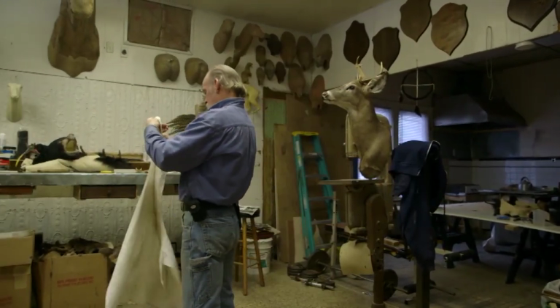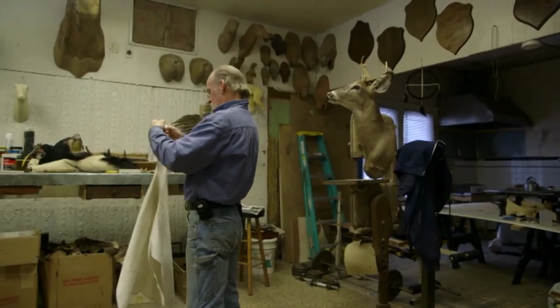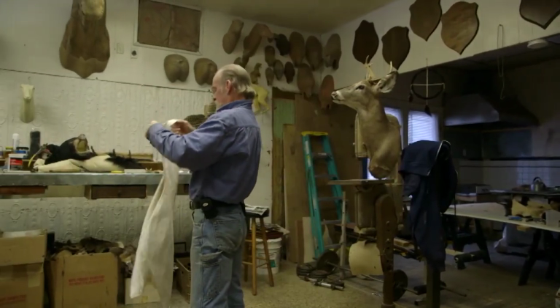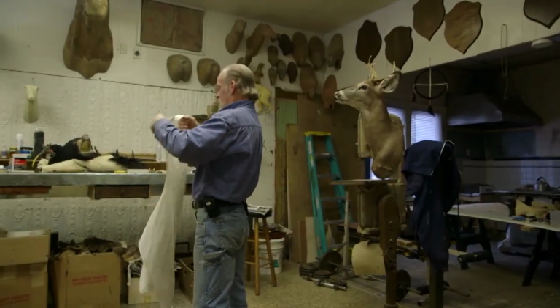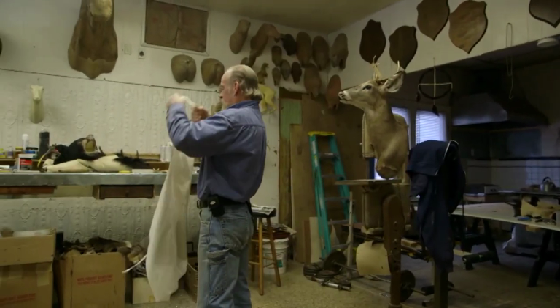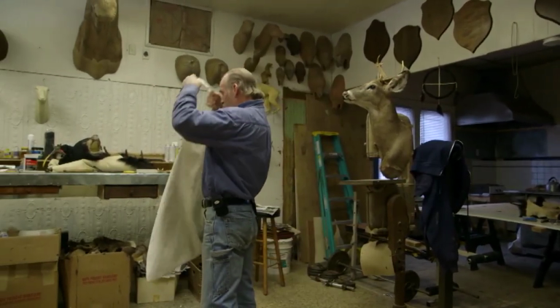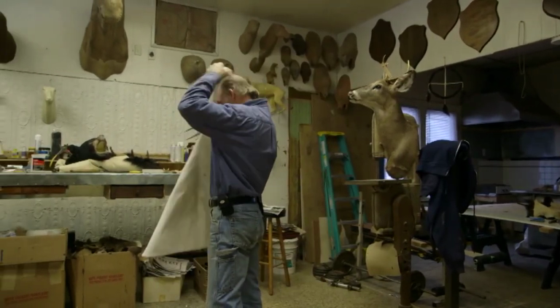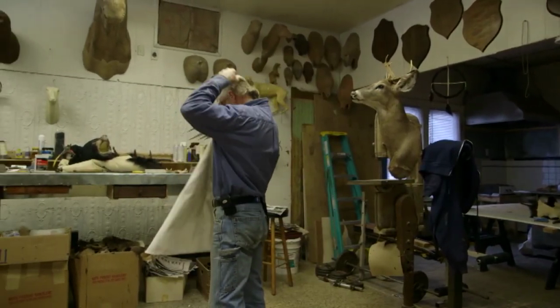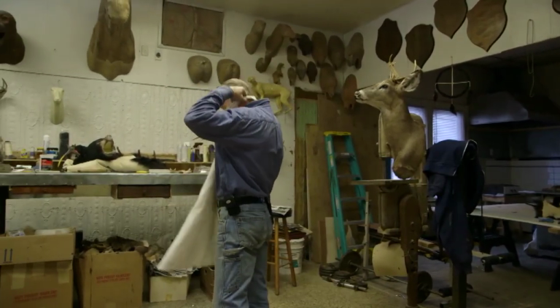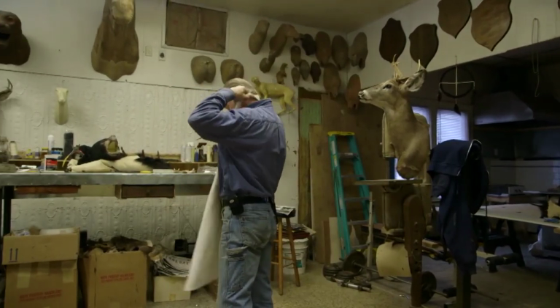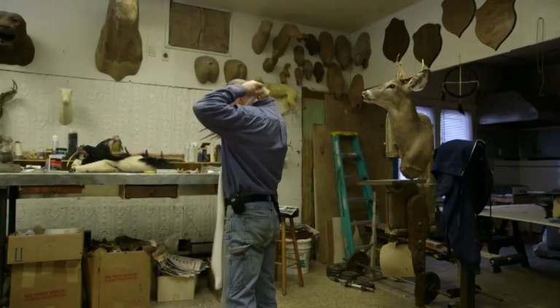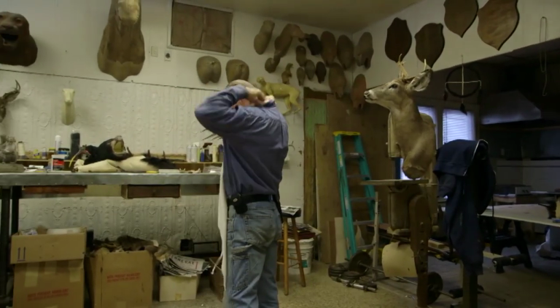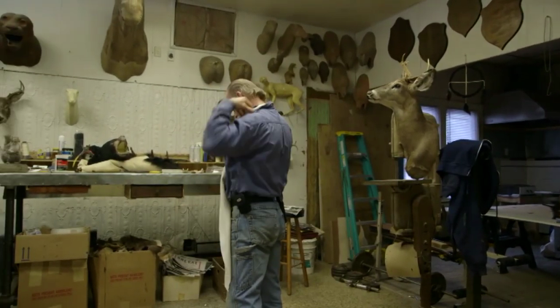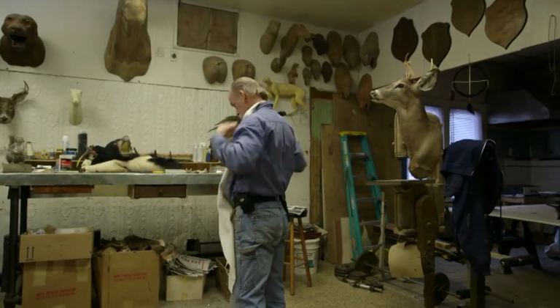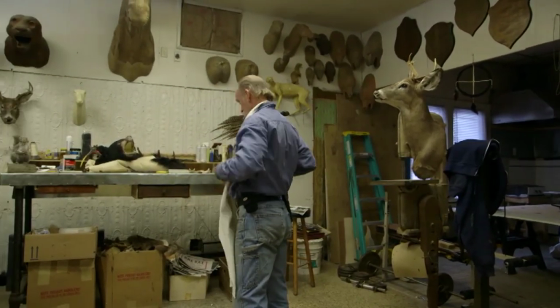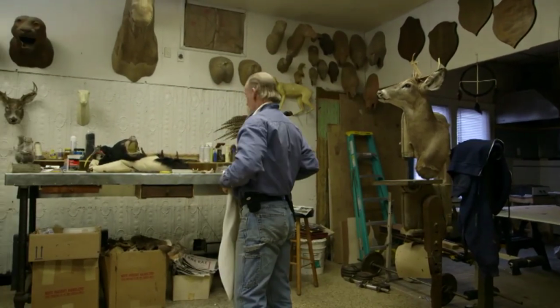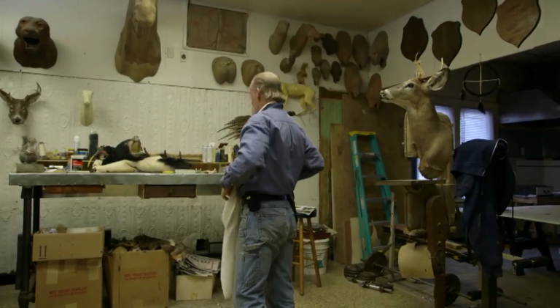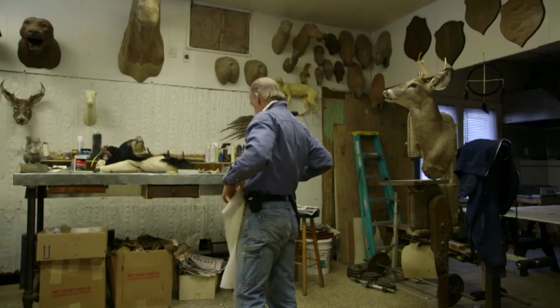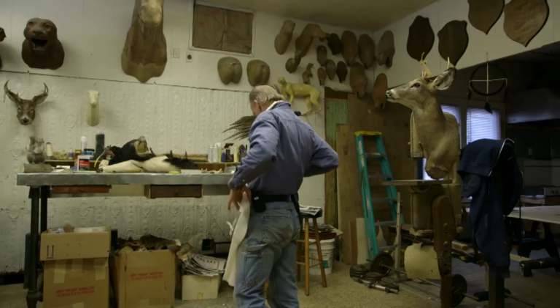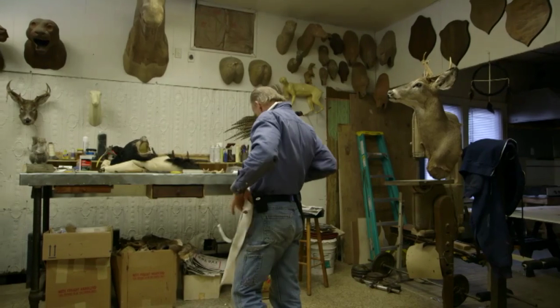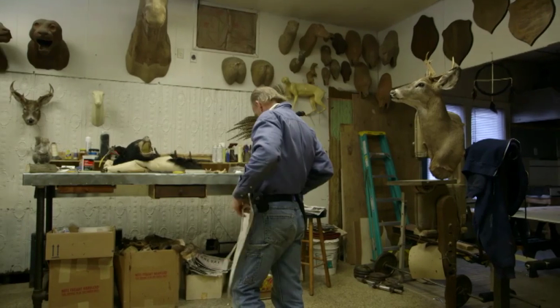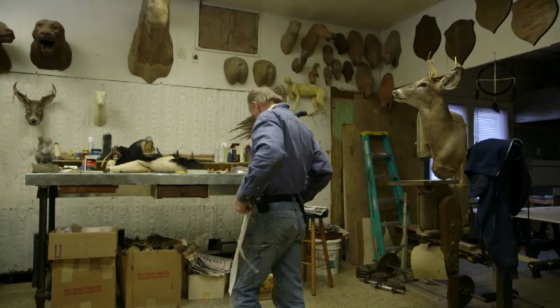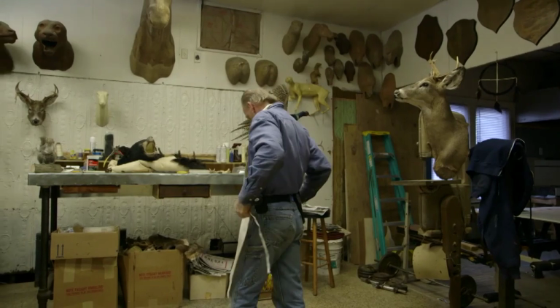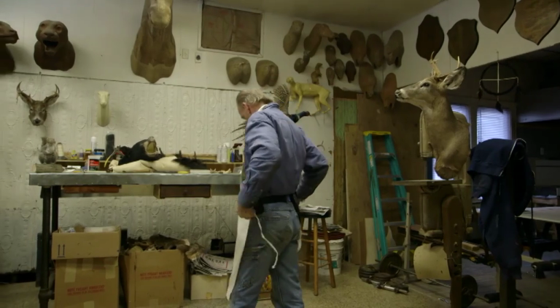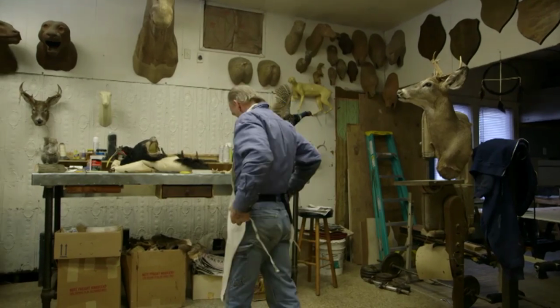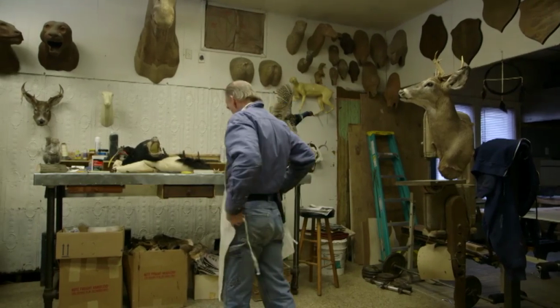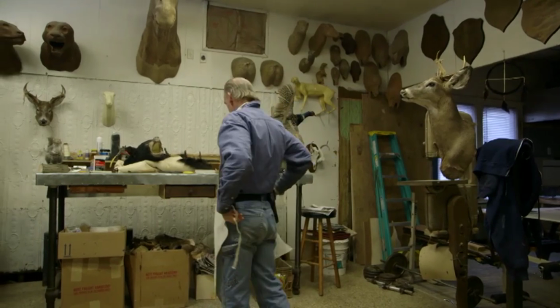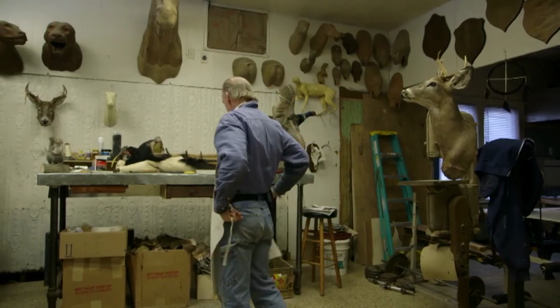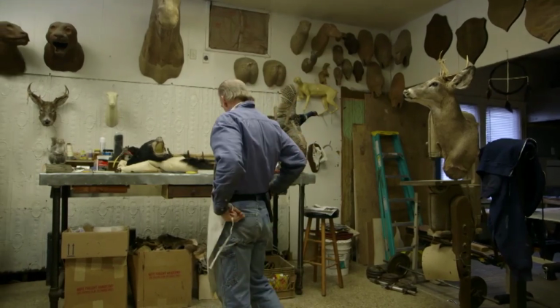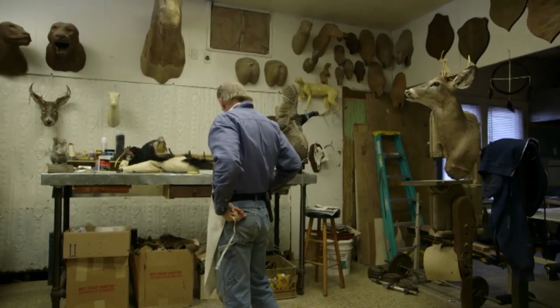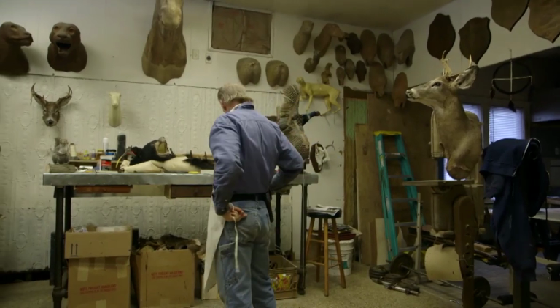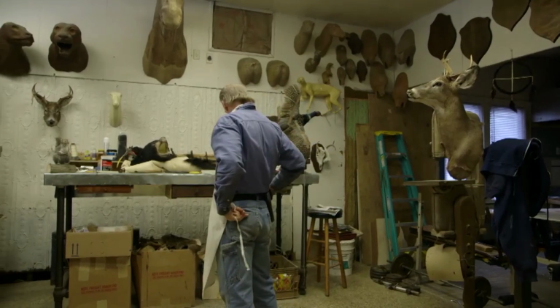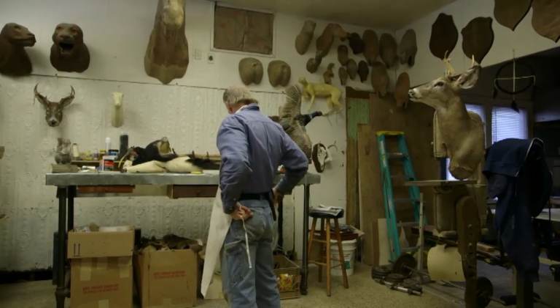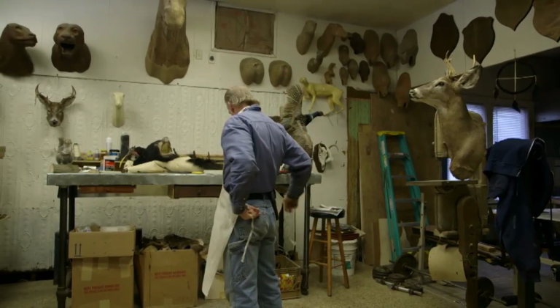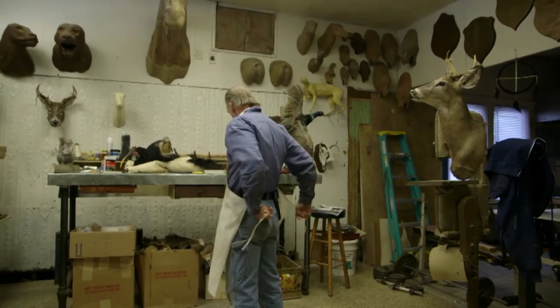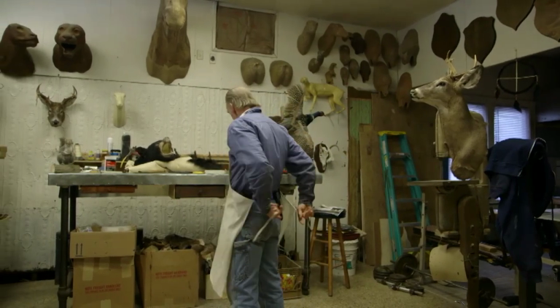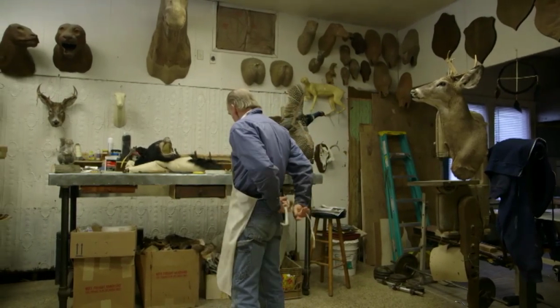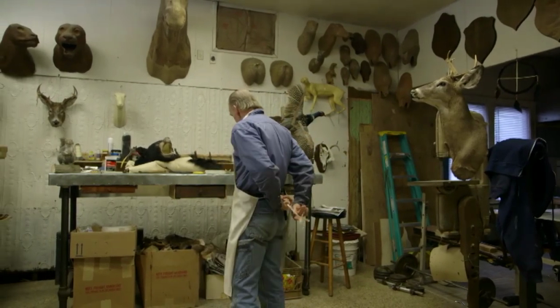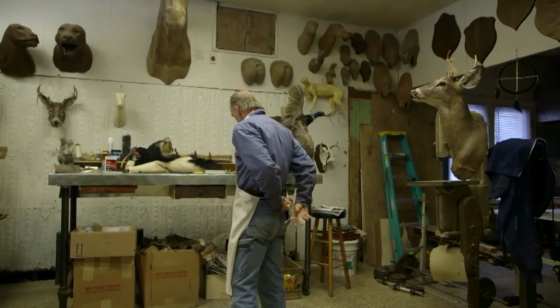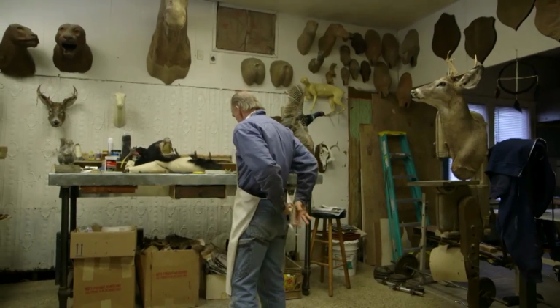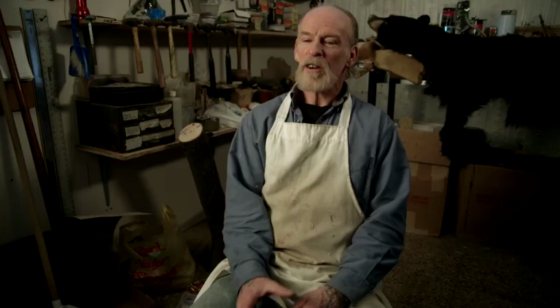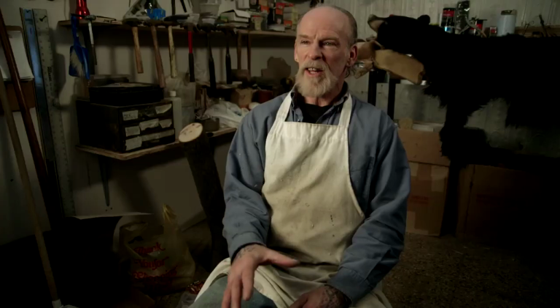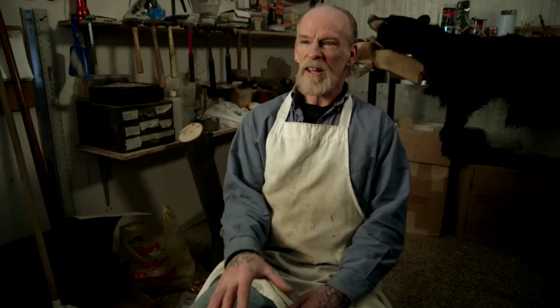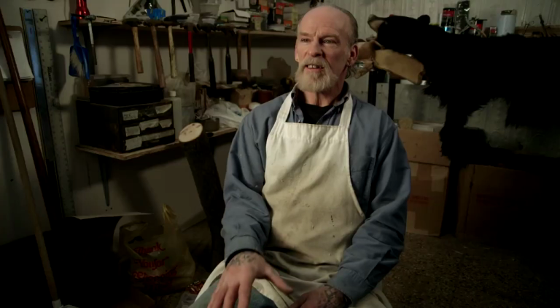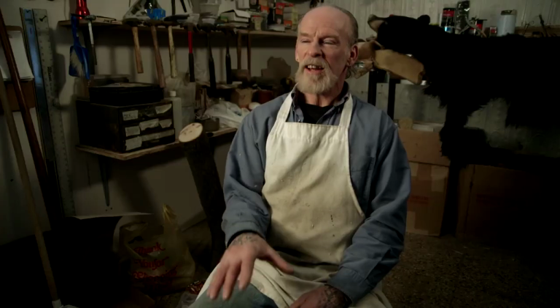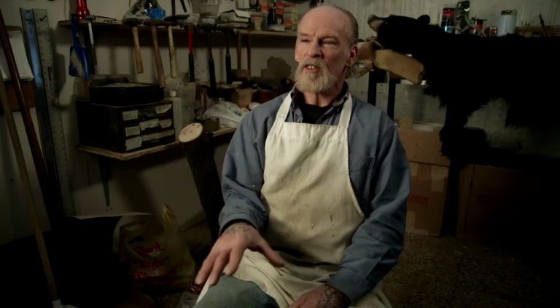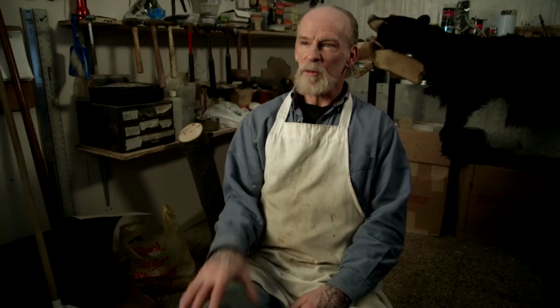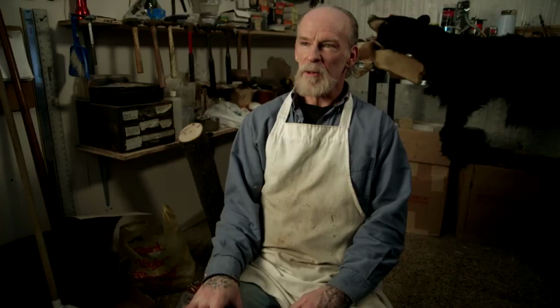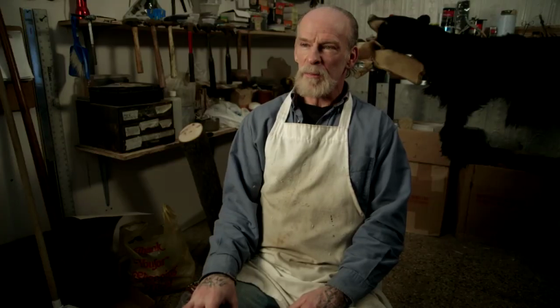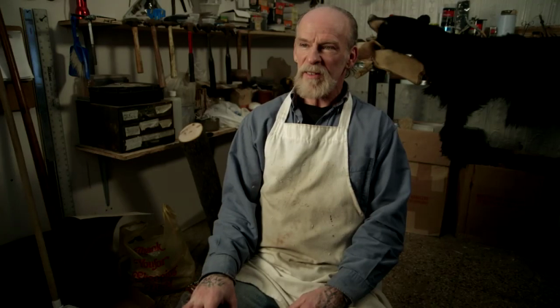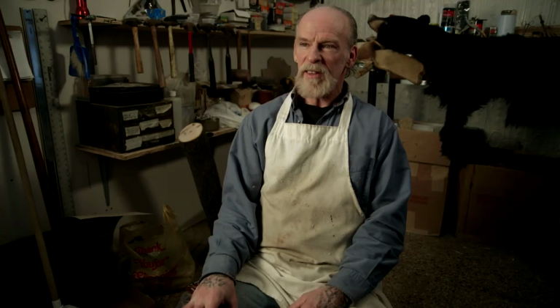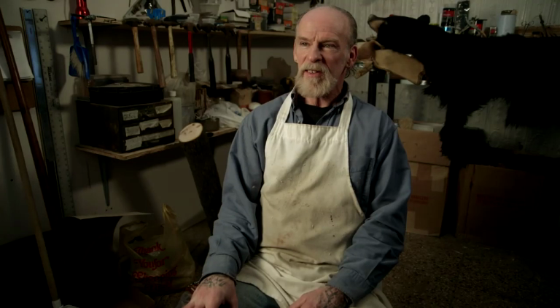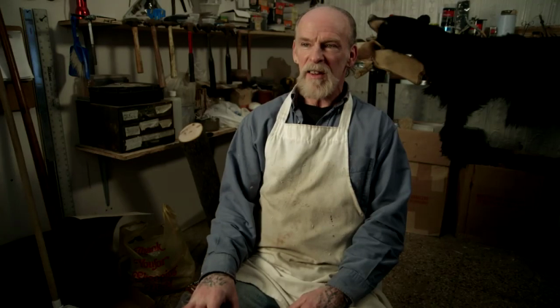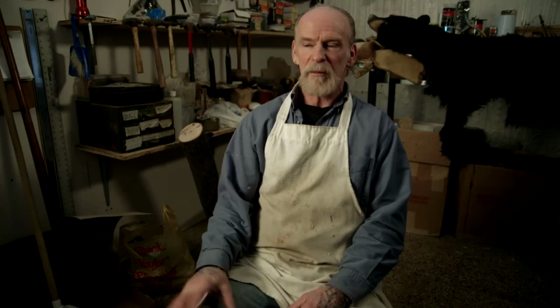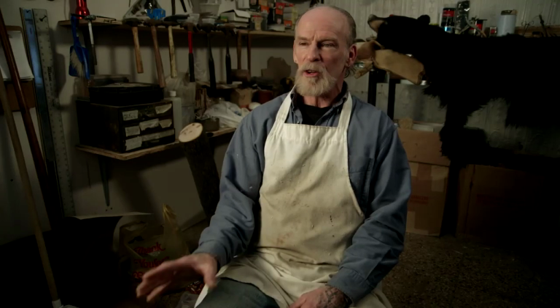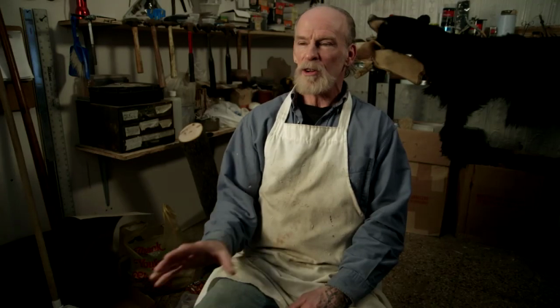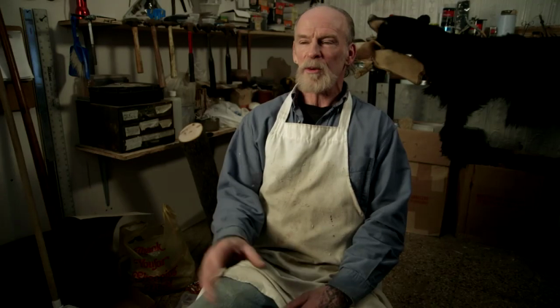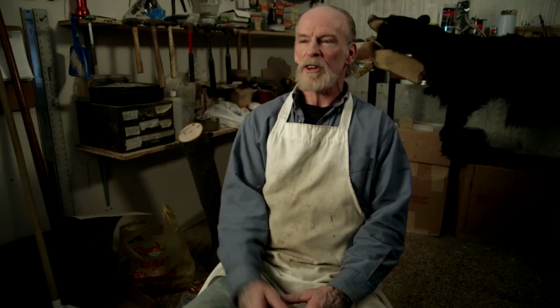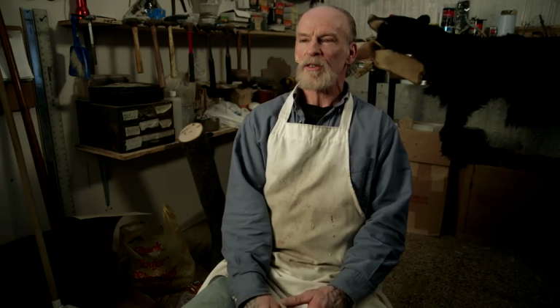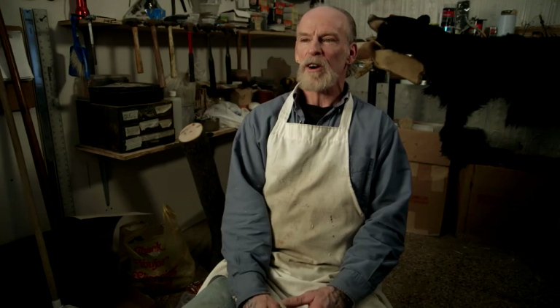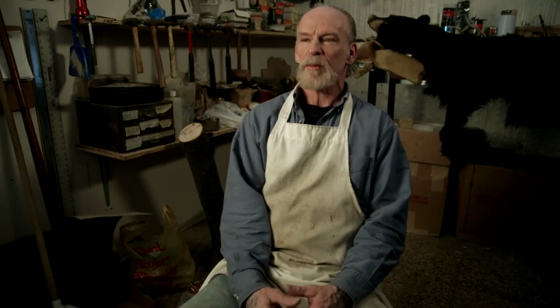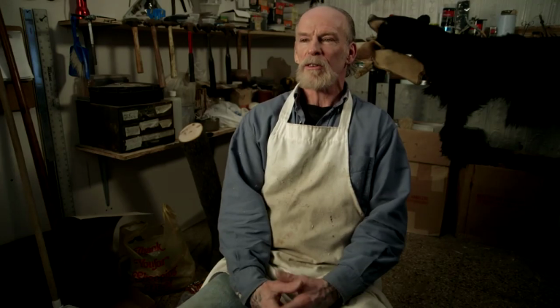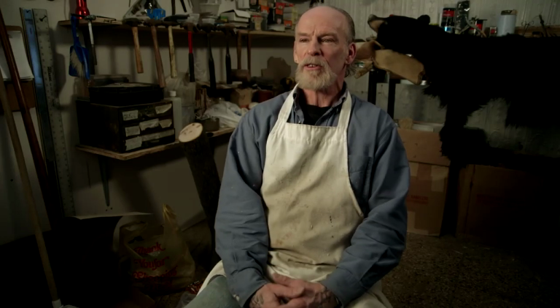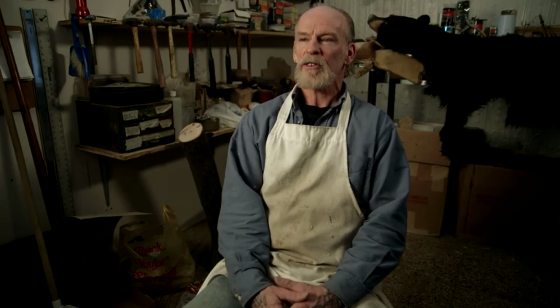There's a couple of people out there doing little odds and ends, more as a hobby. But as far as a taxidermy business, I'm the only one in a five-borough roster.